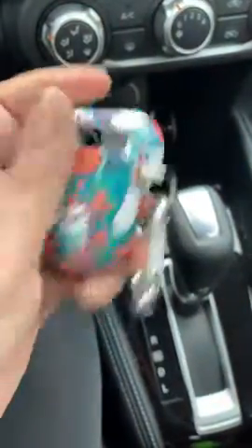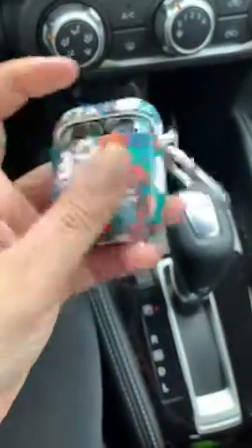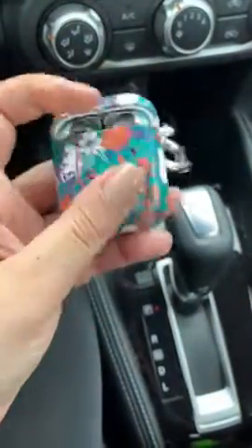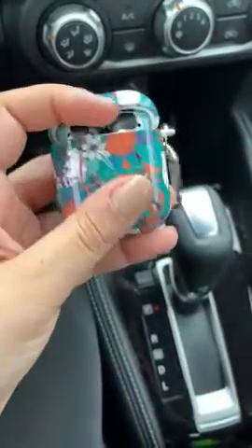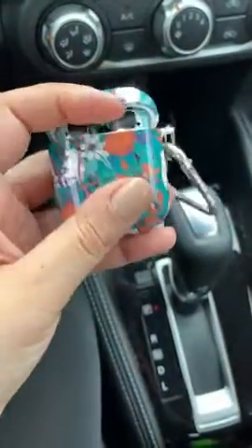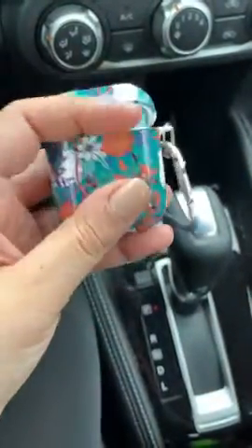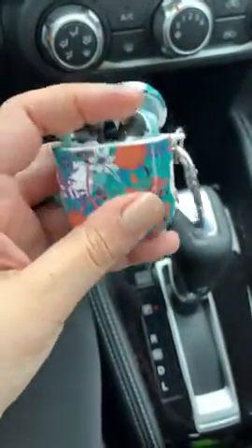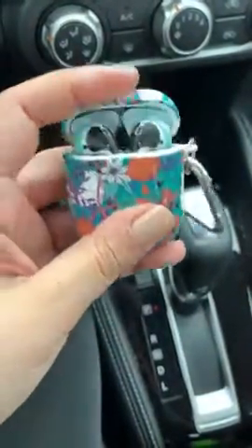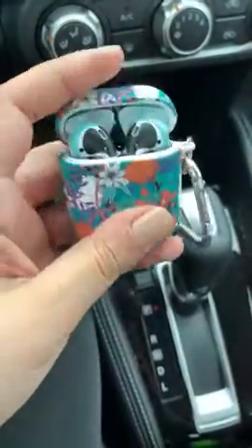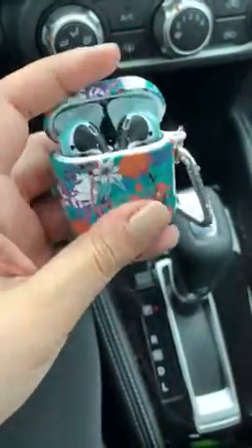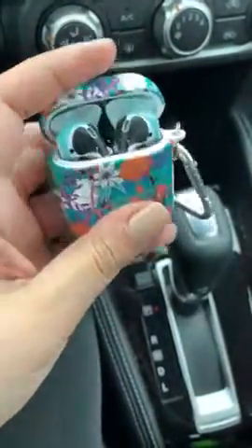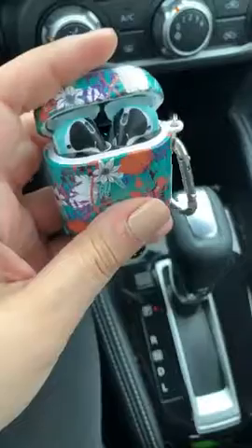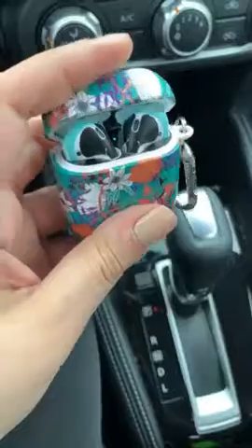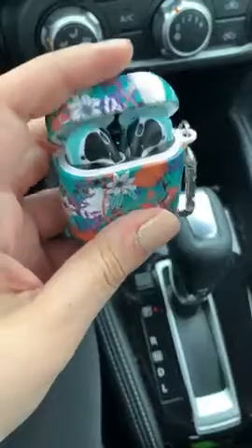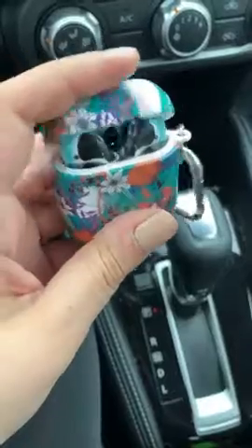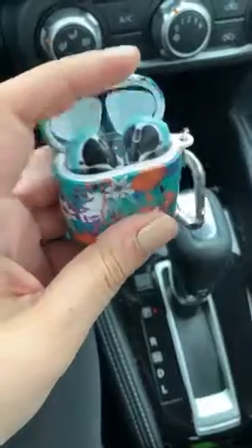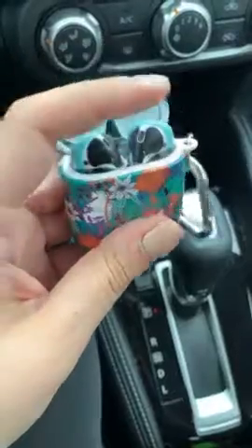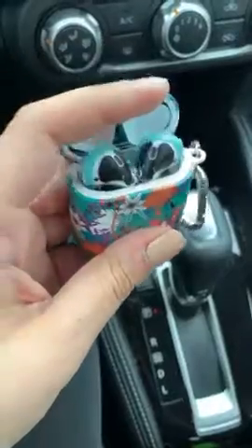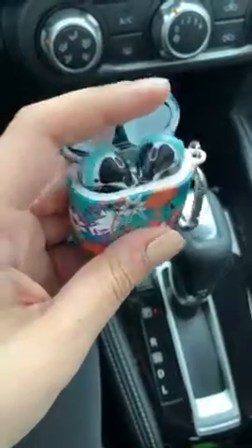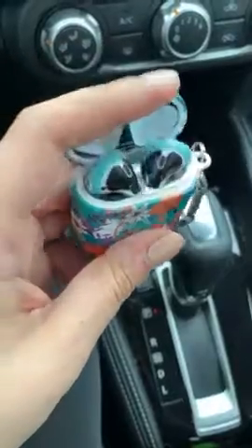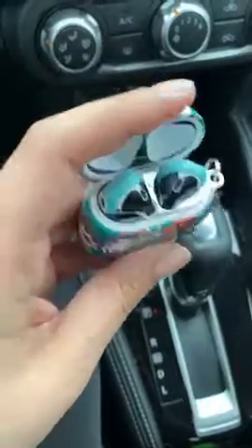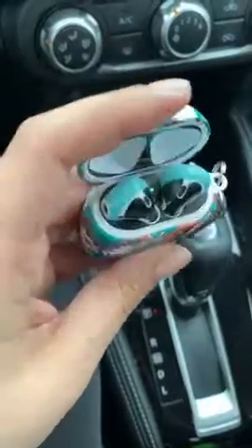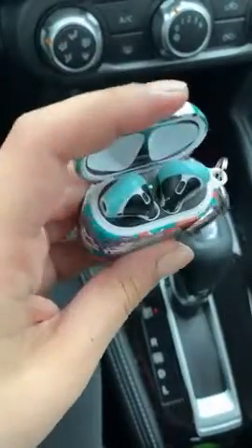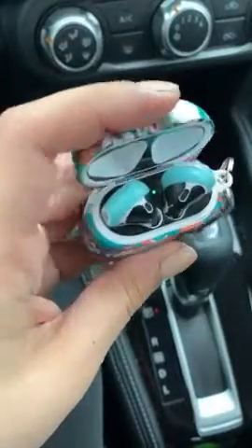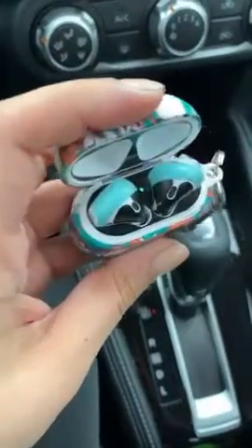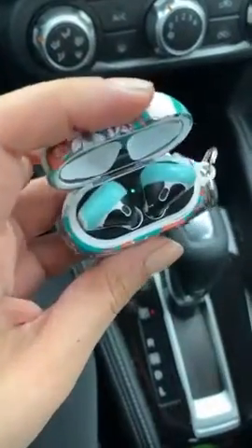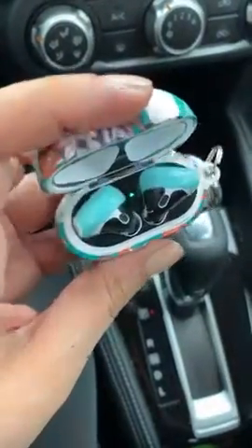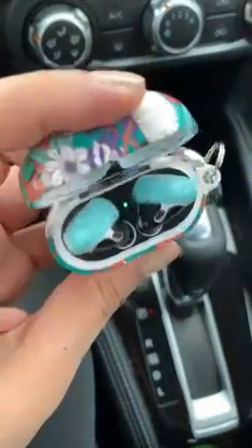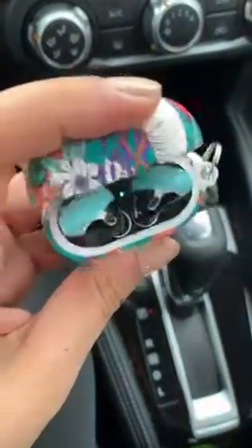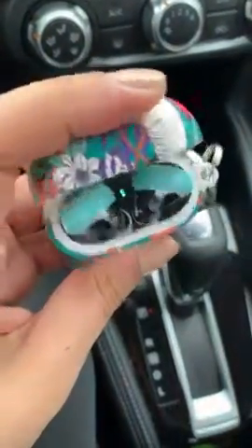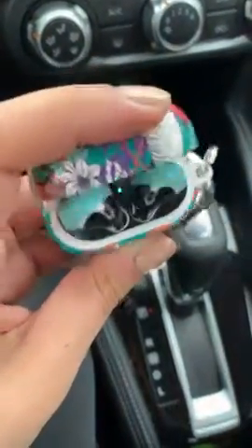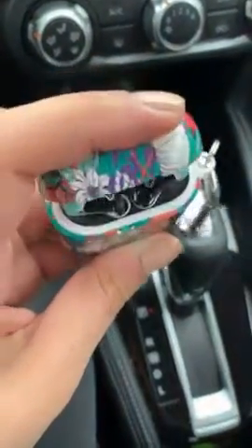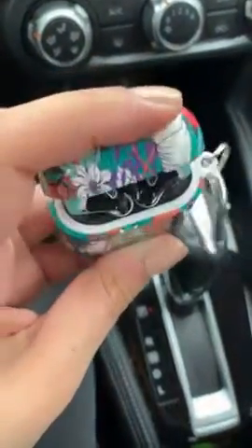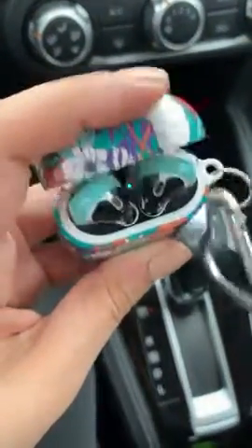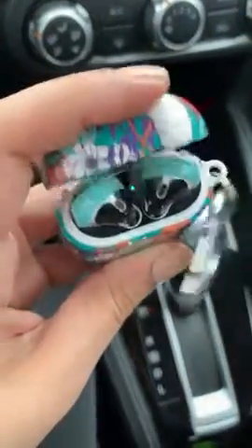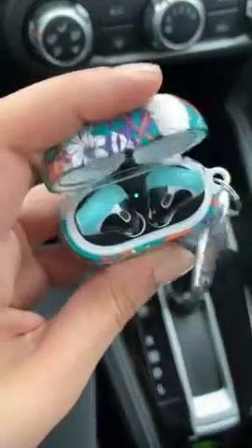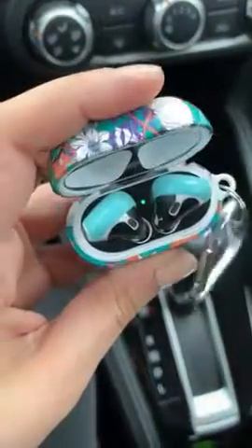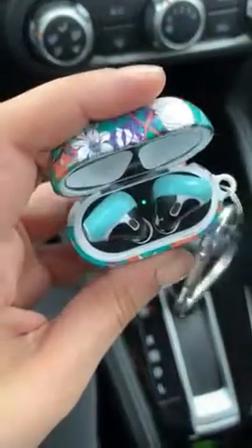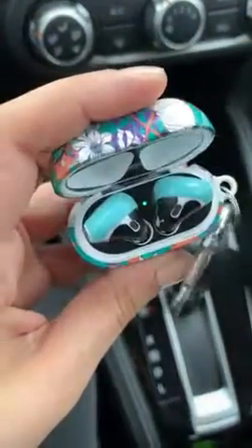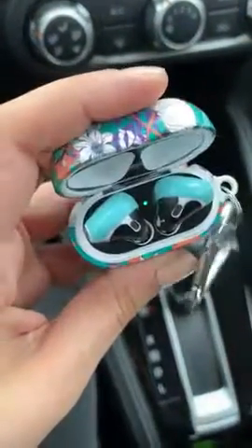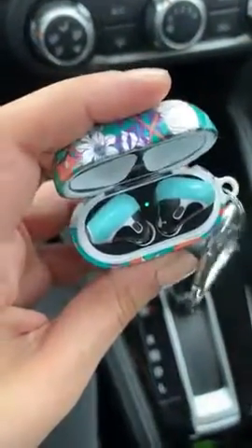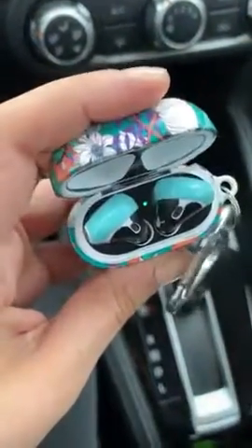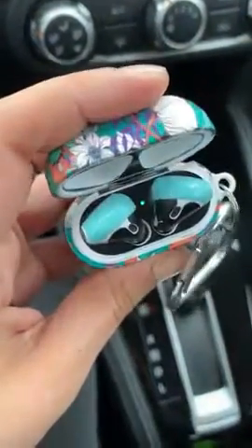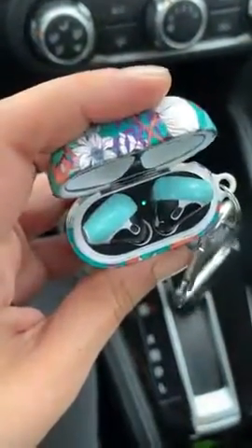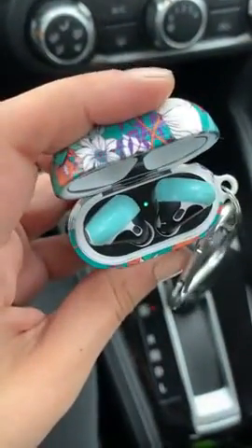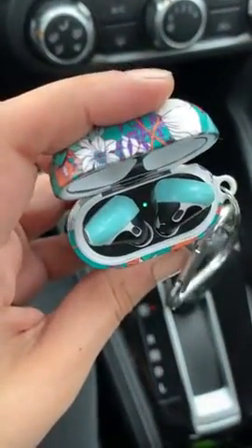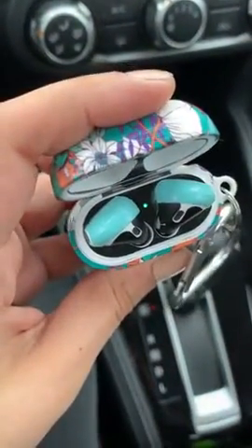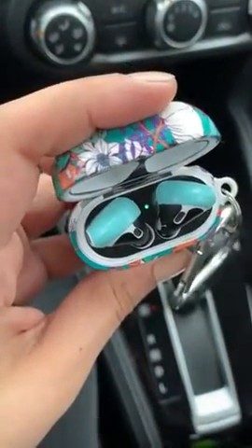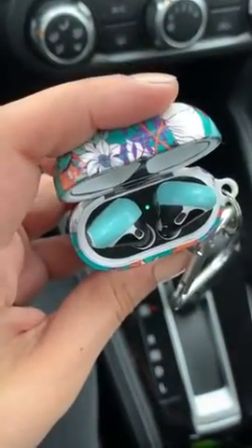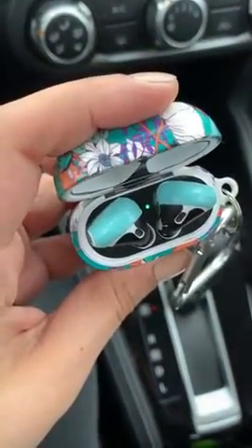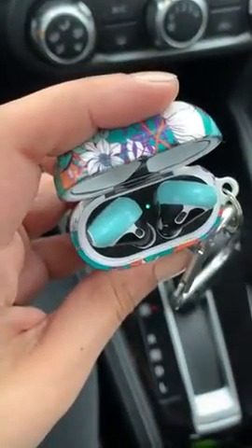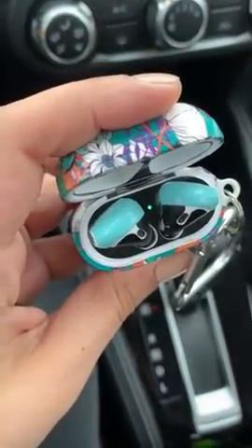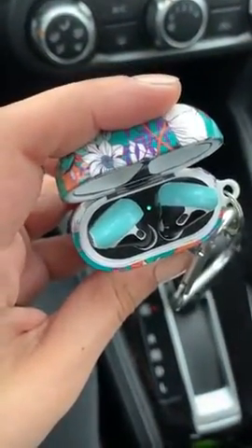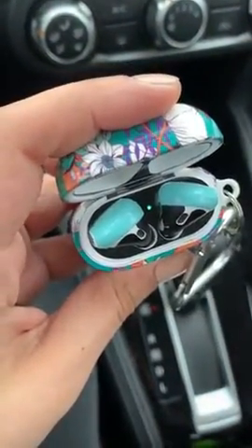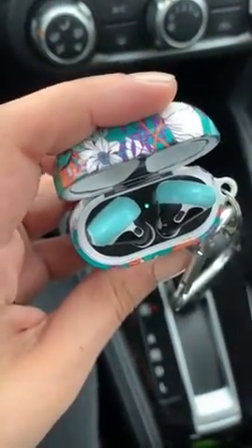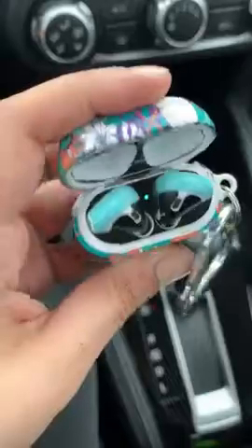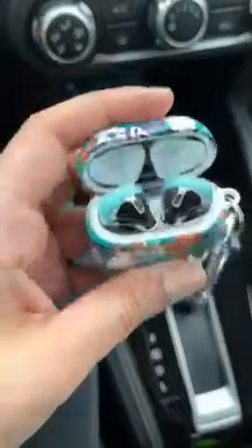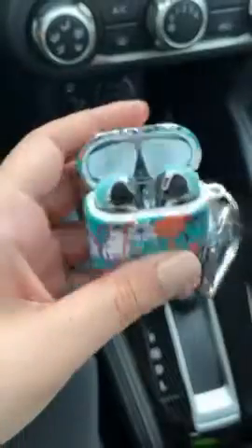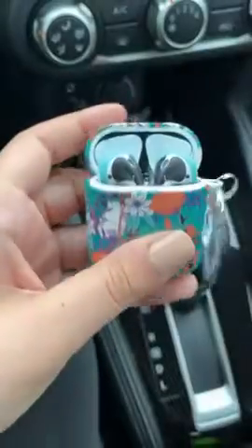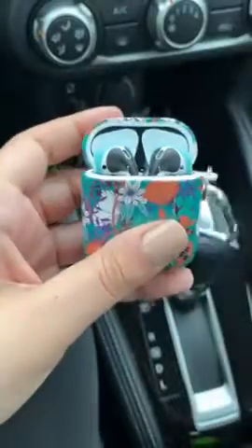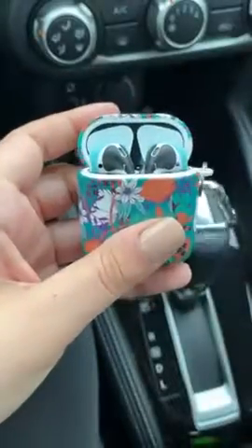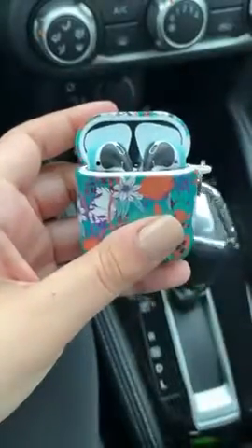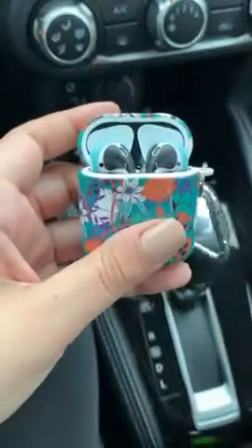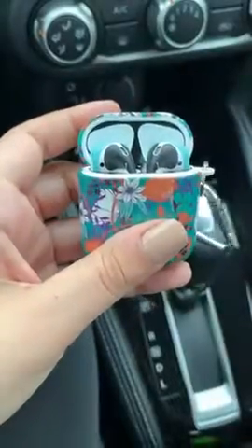So mine does close just fine. I don't know if people are putting bigger ones on or maybe I got a different brand, but mine closed just fine.